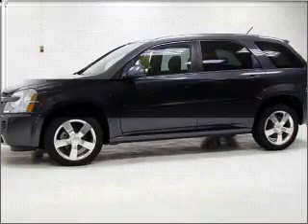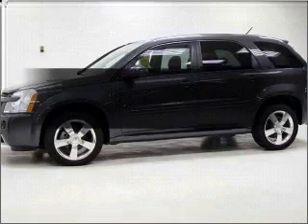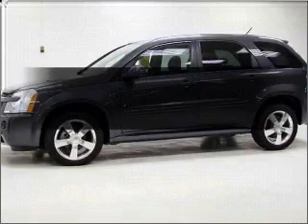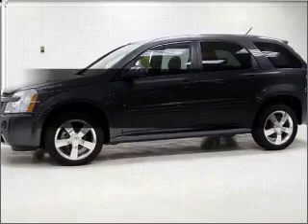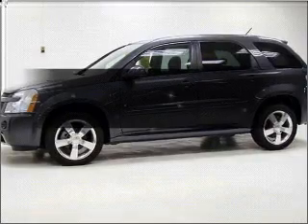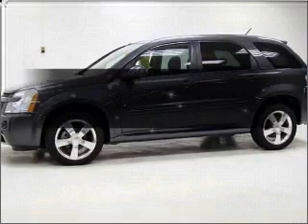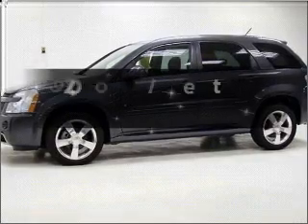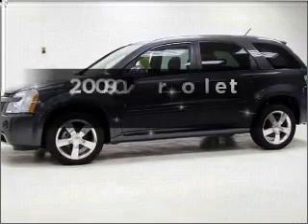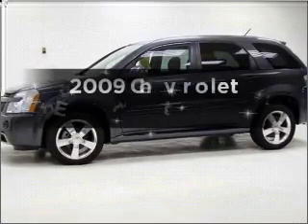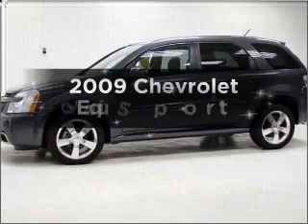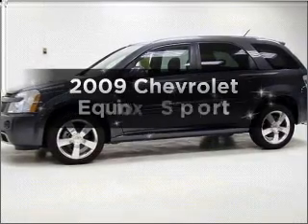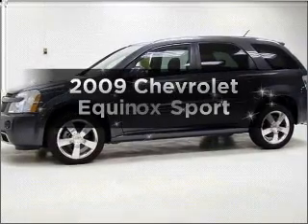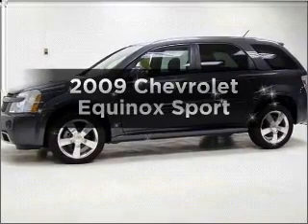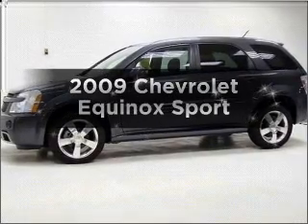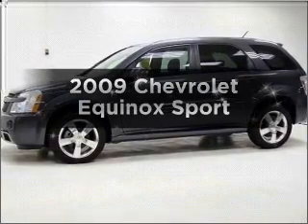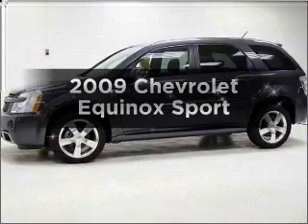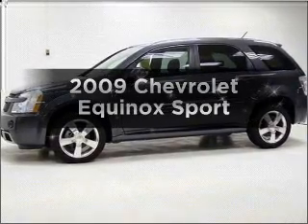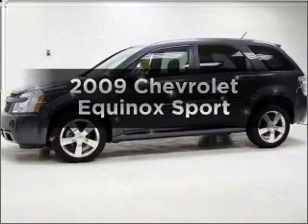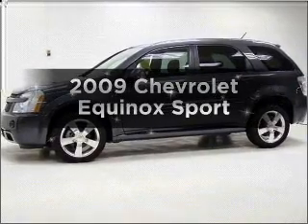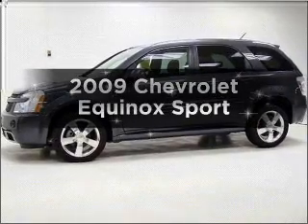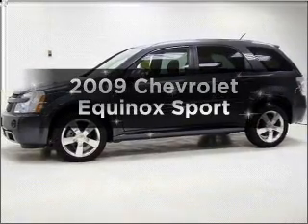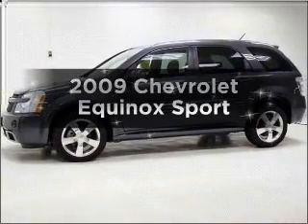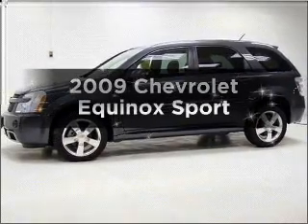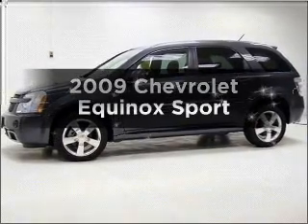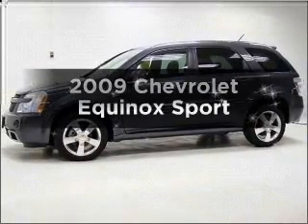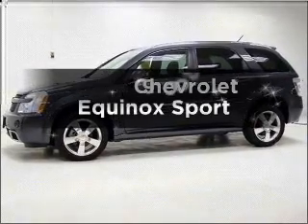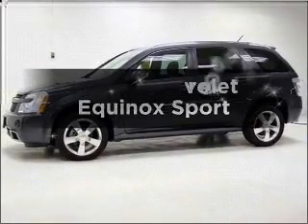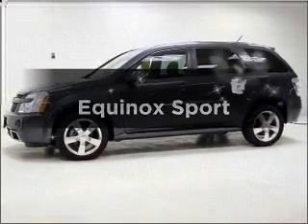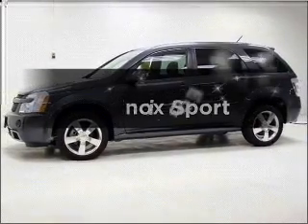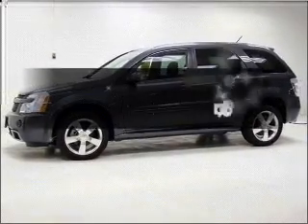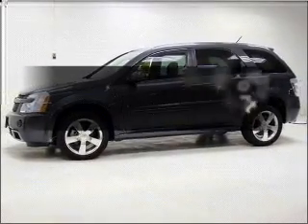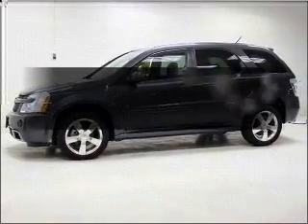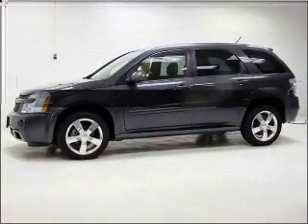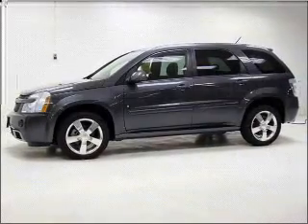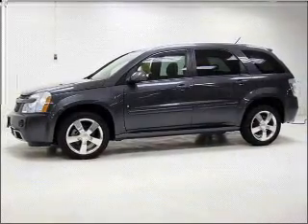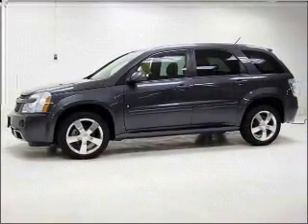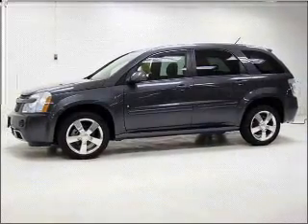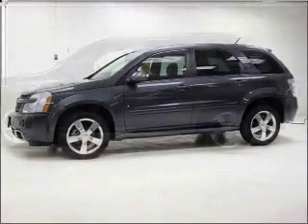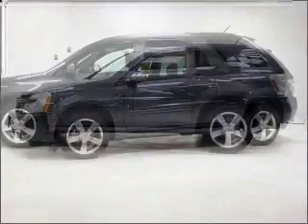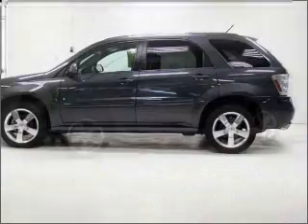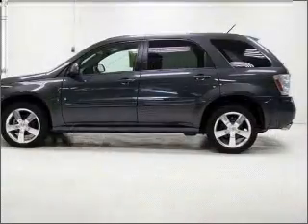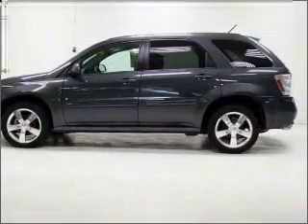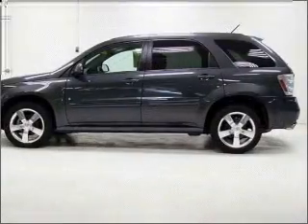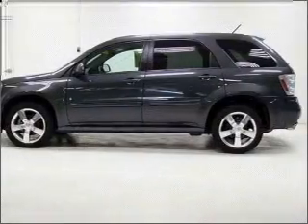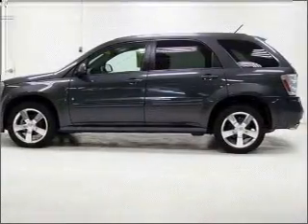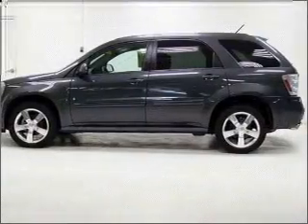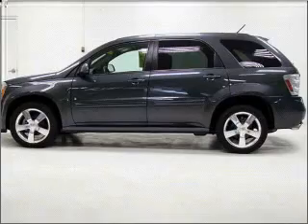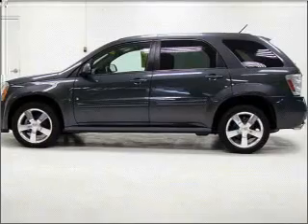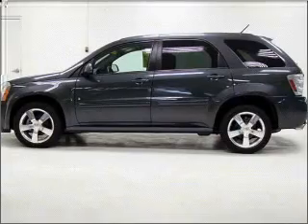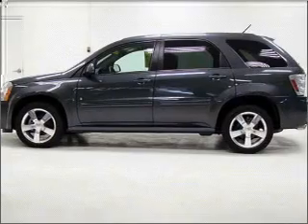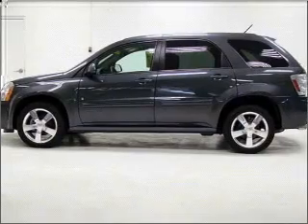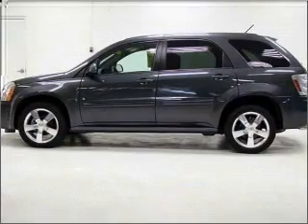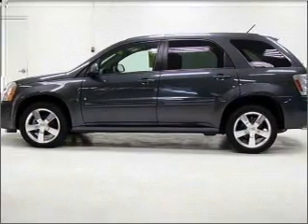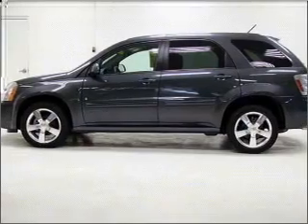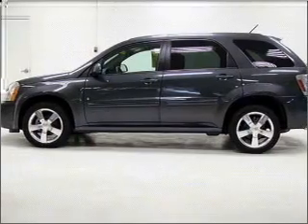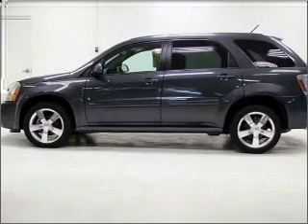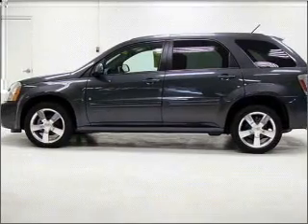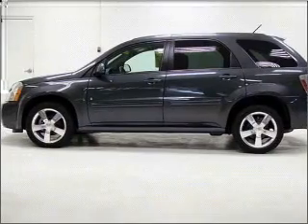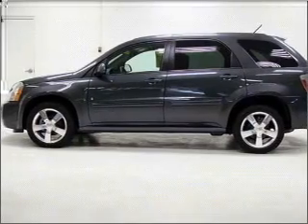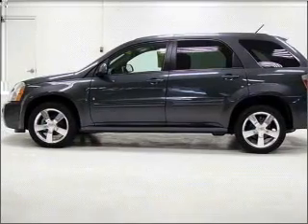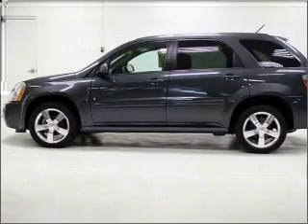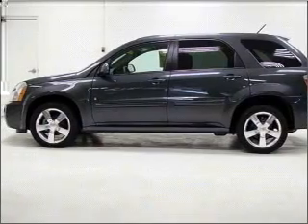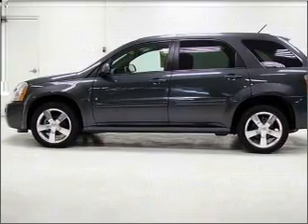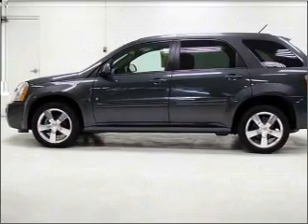Get noticed in this 2009 Chevrolet Equinox. Travel the roads in style and comfort in this great vehicle.